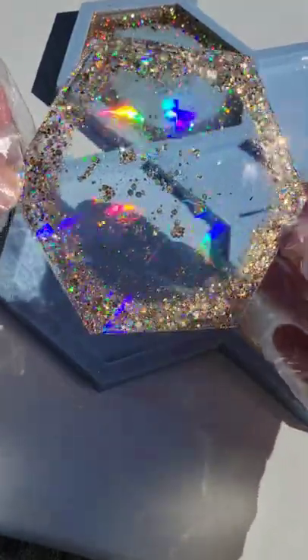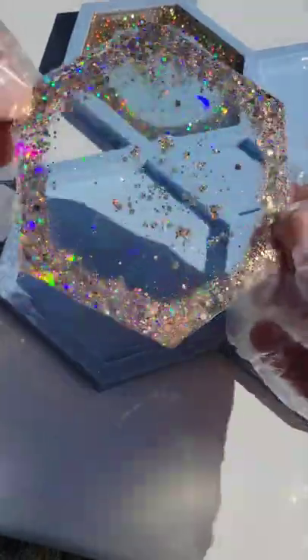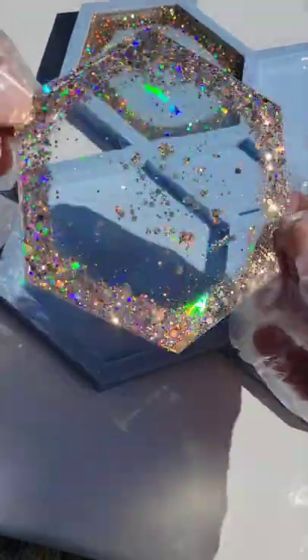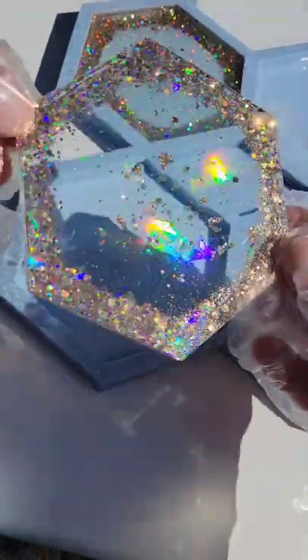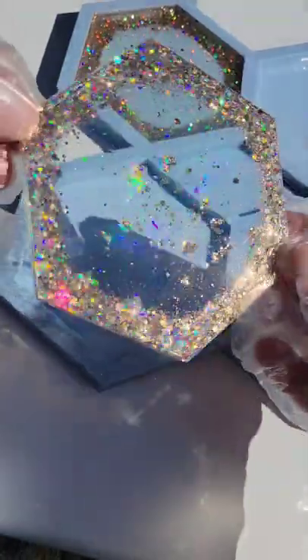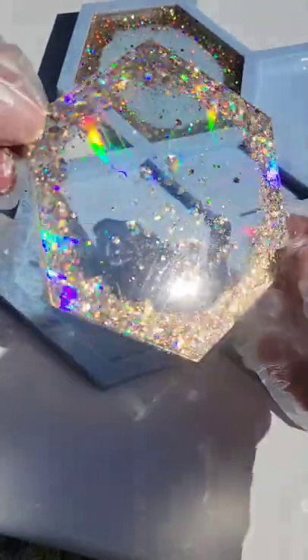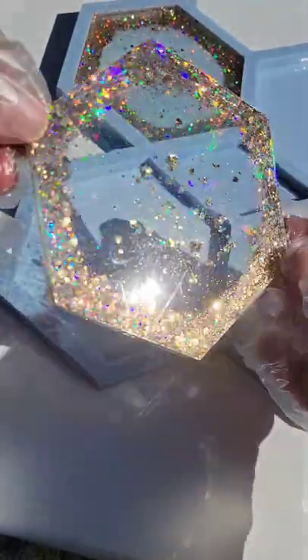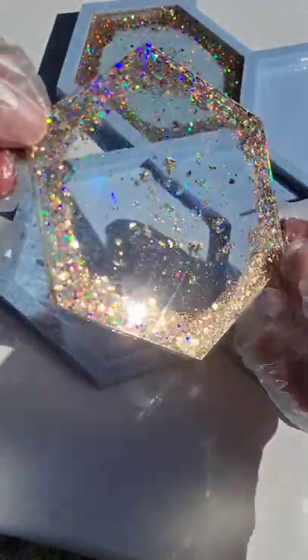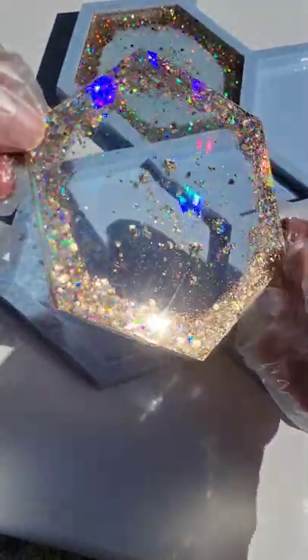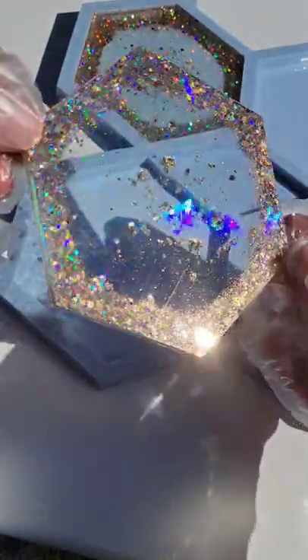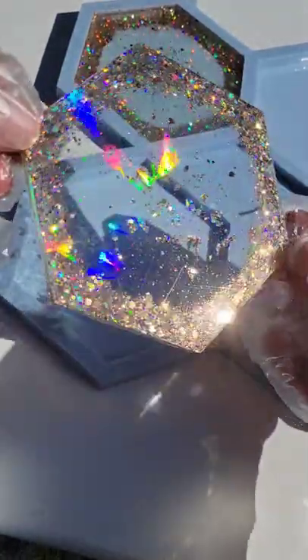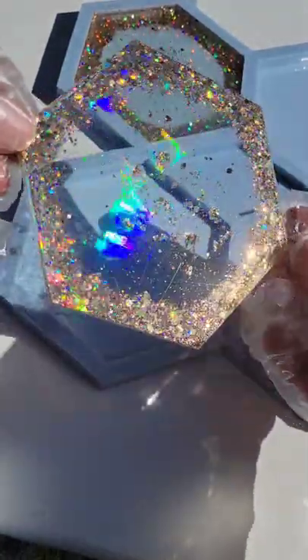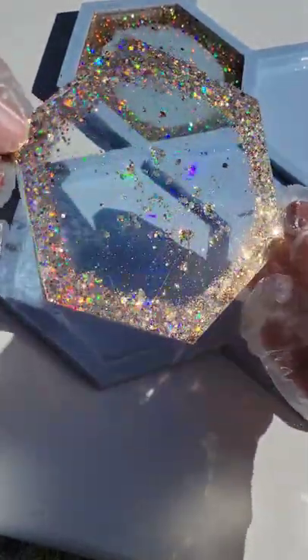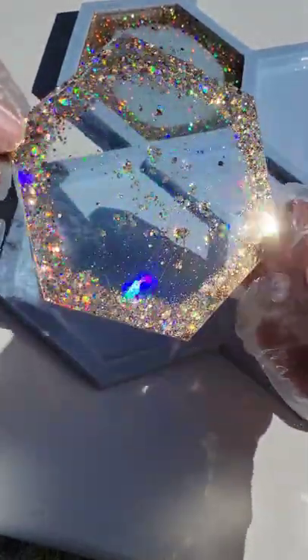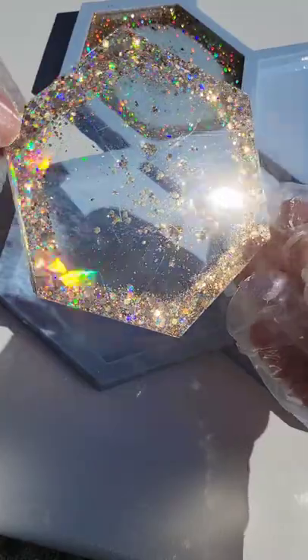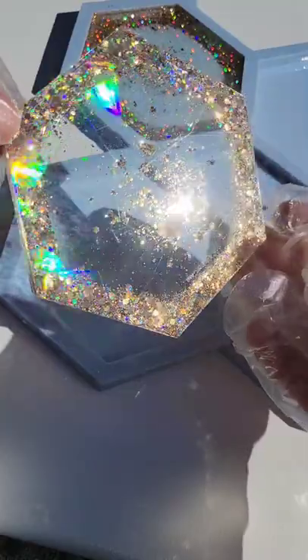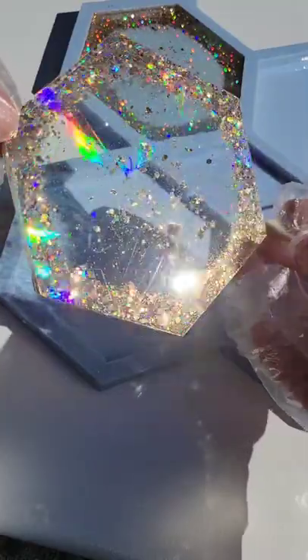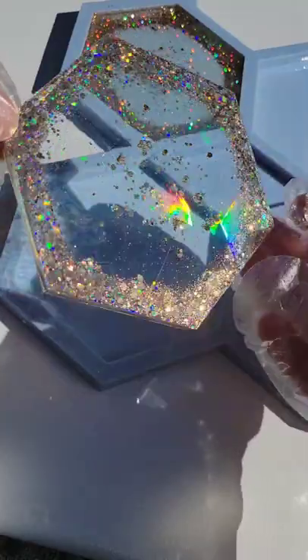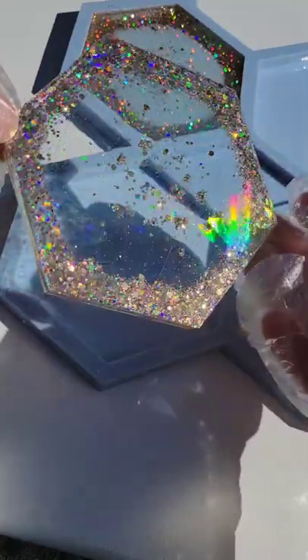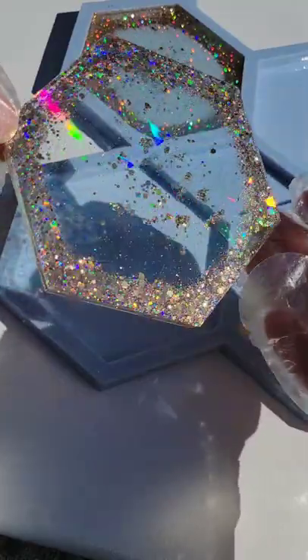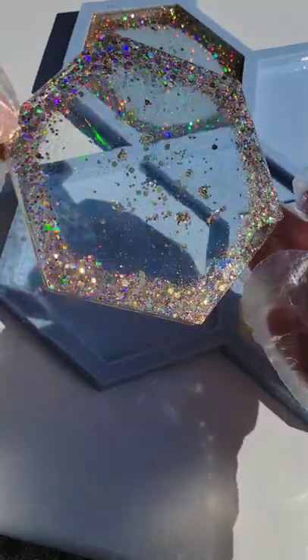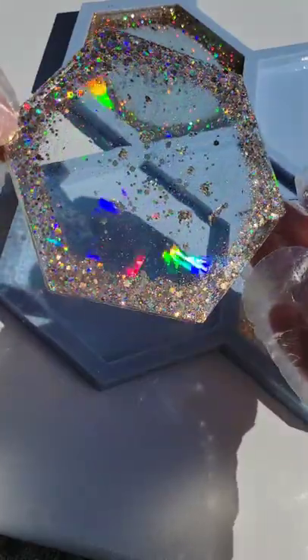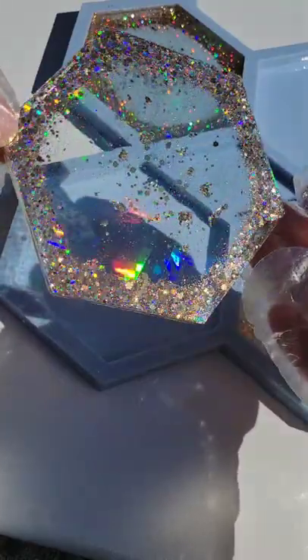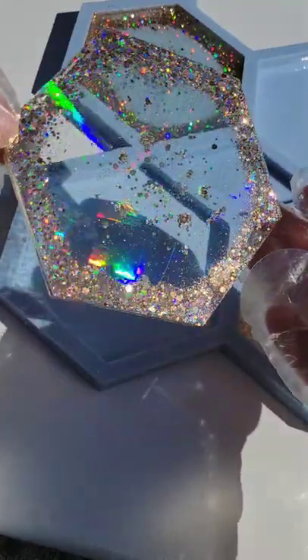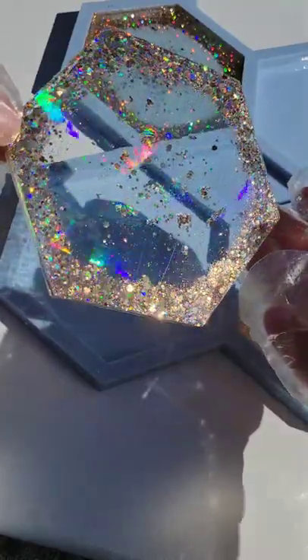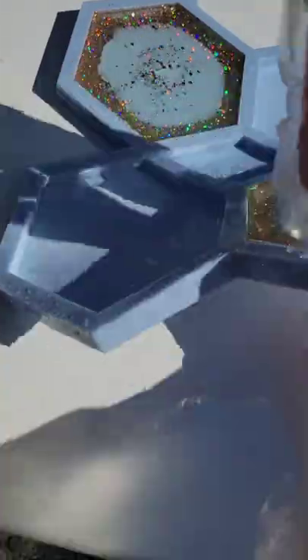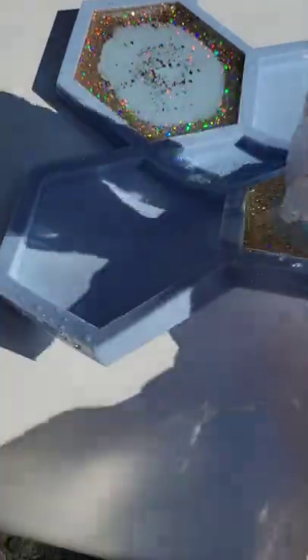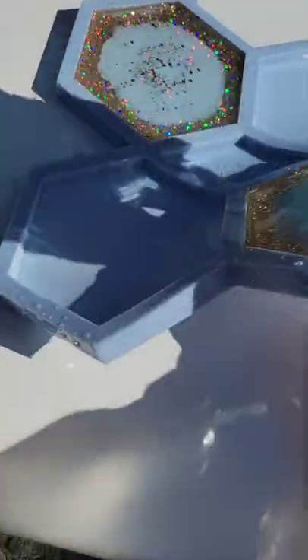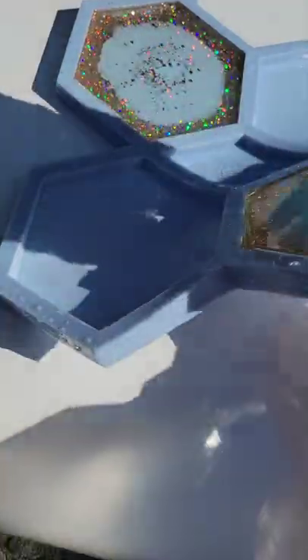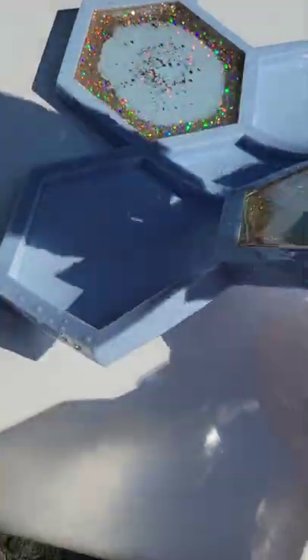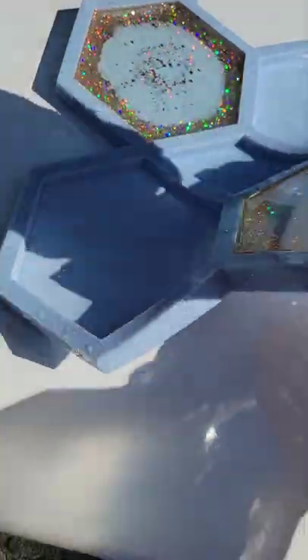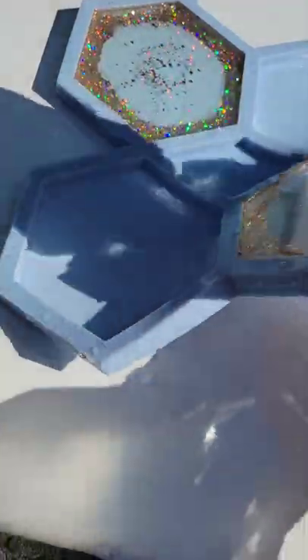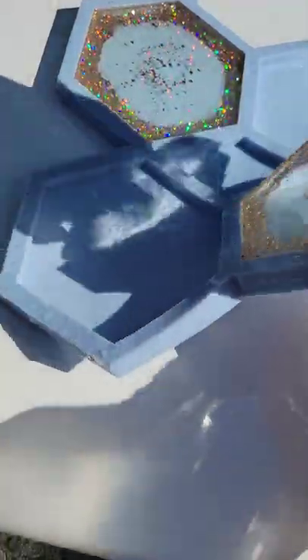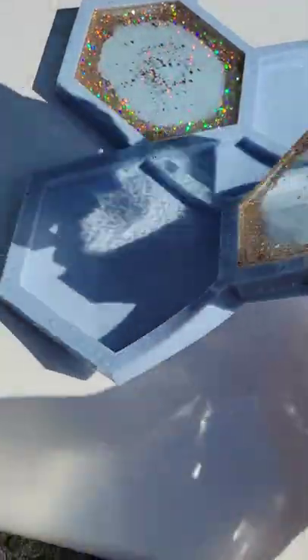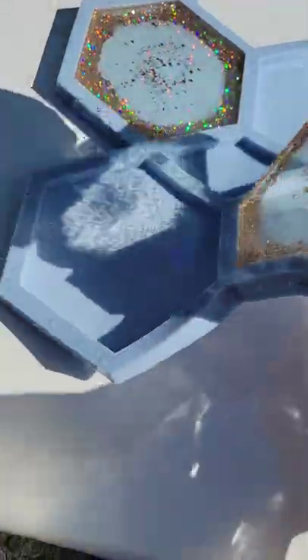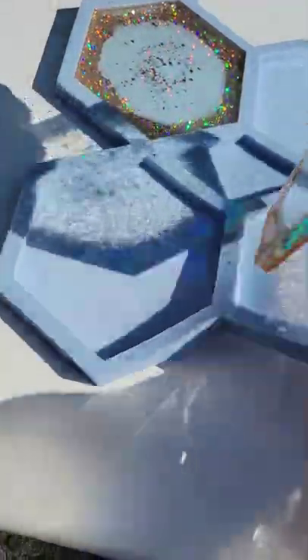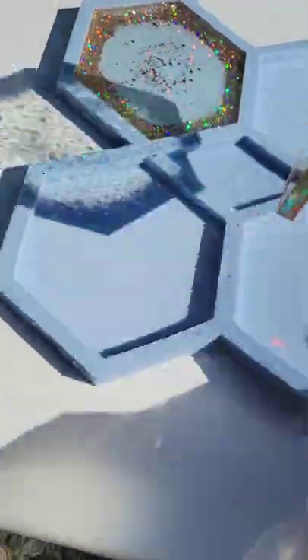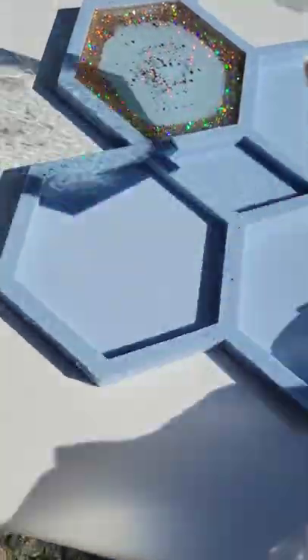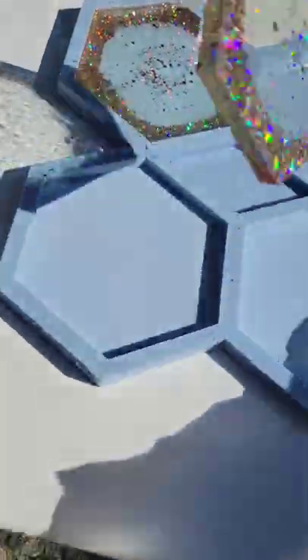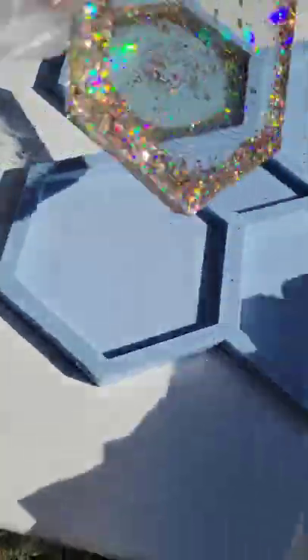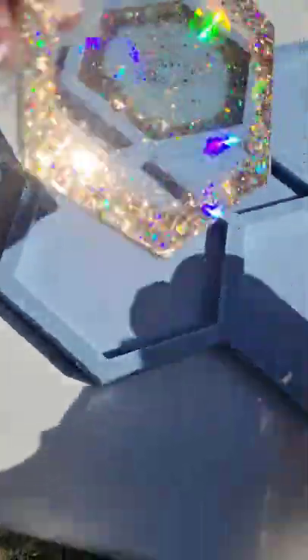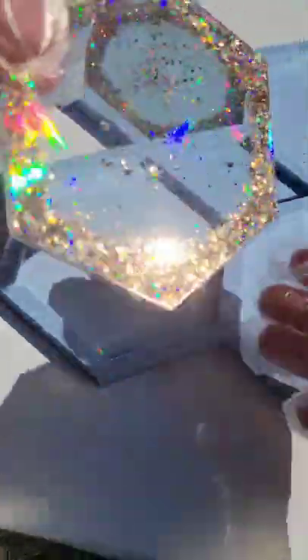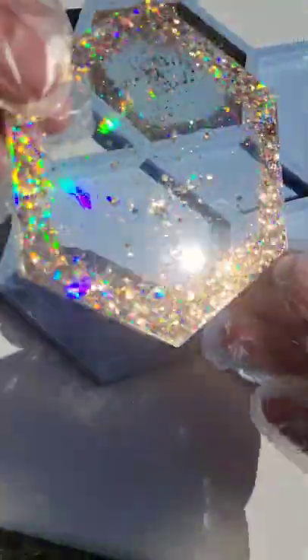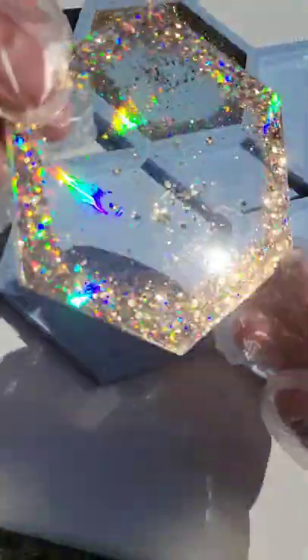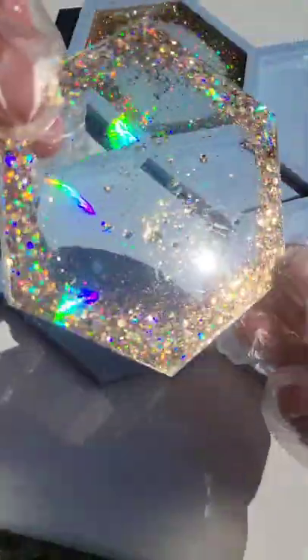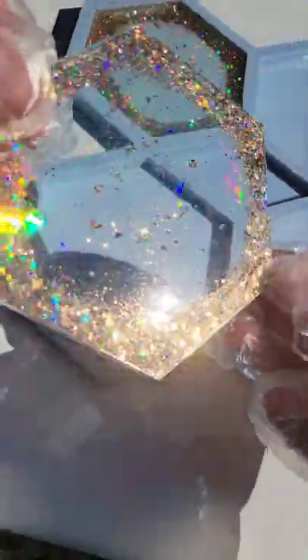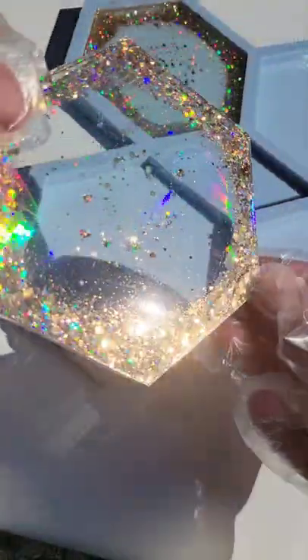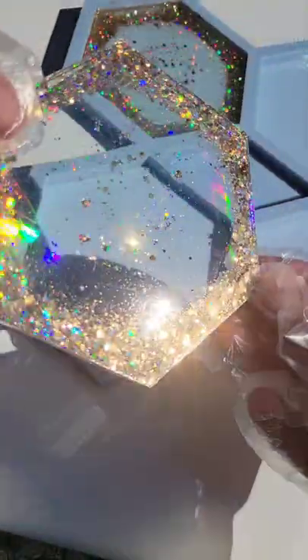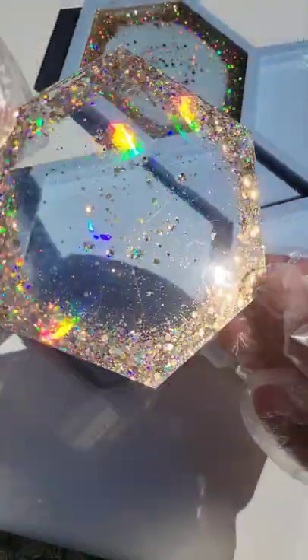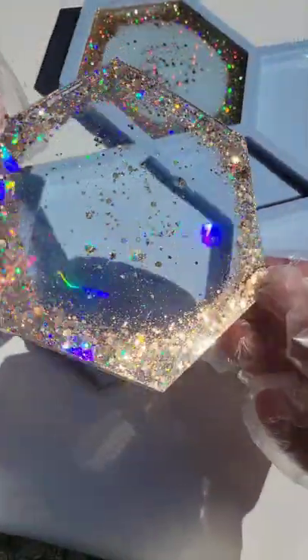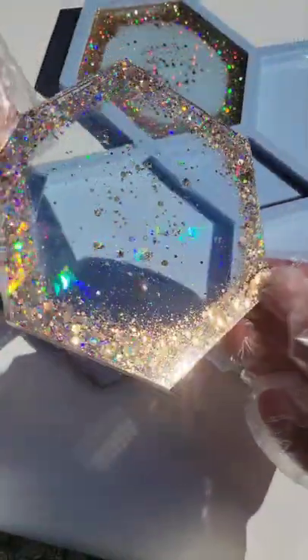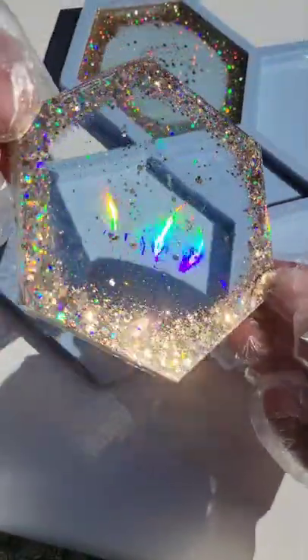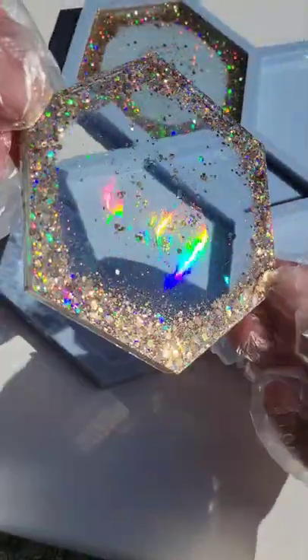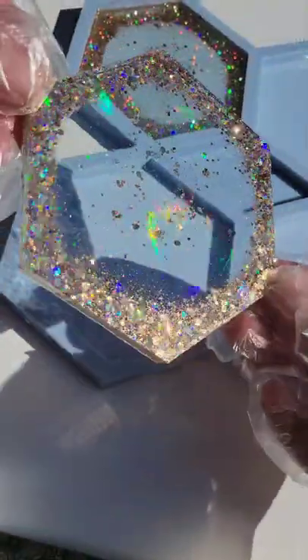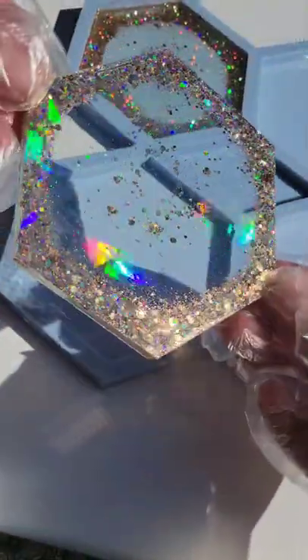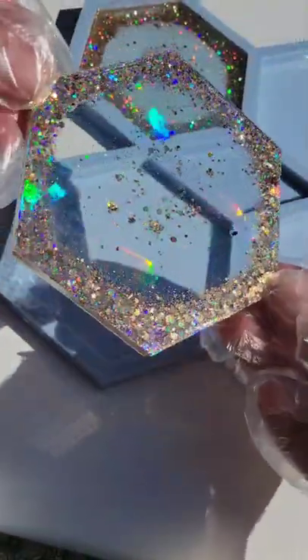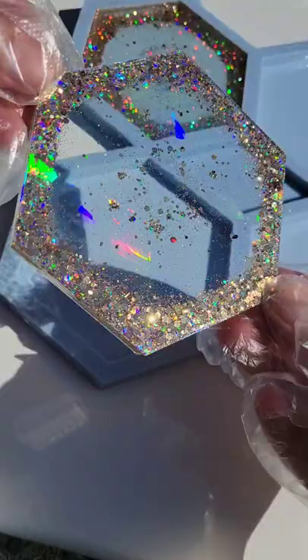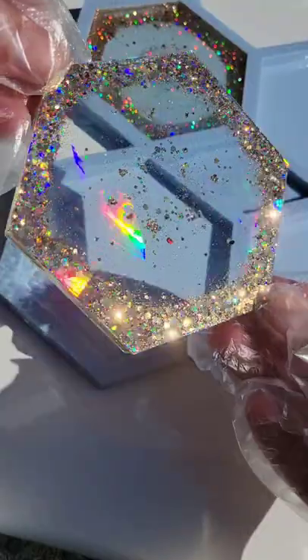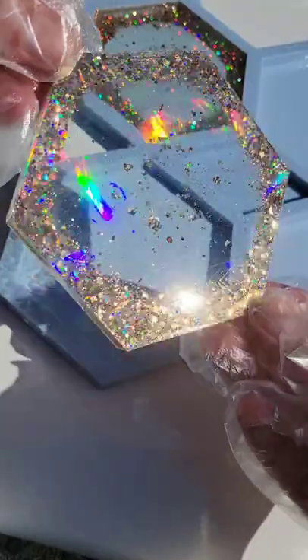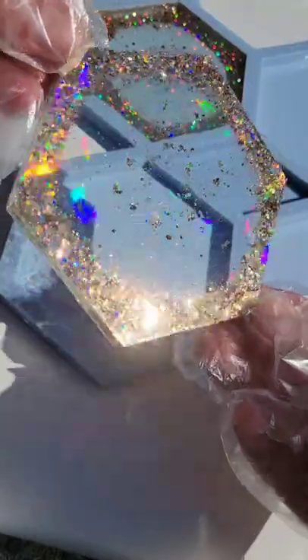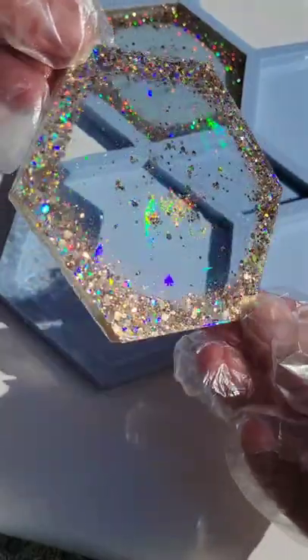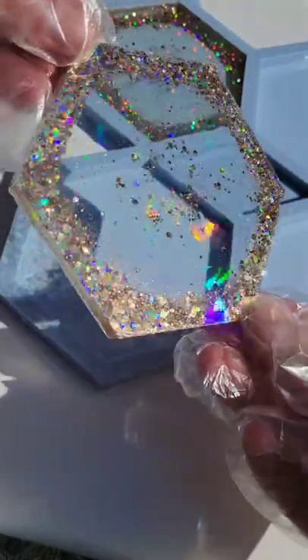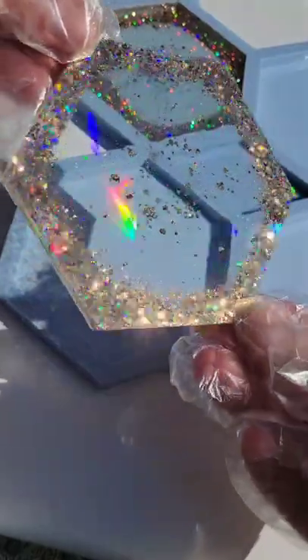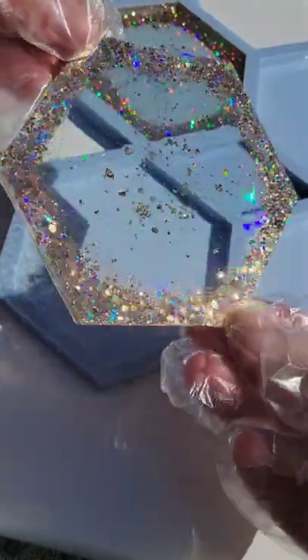I did have a few surface bubbles, so I just sprayed that with a little 91% isopropyl alcohol to pop those. Let them dry overnight.